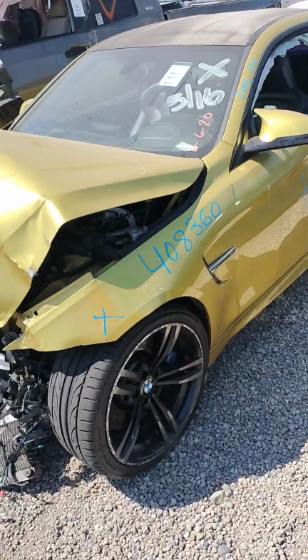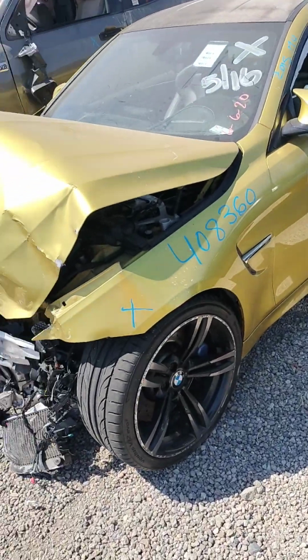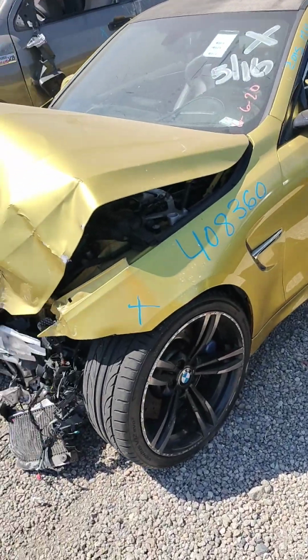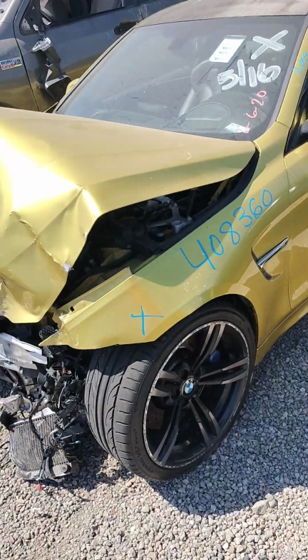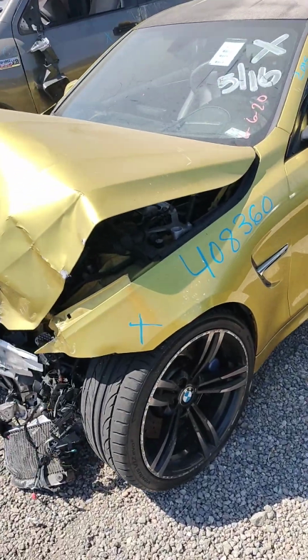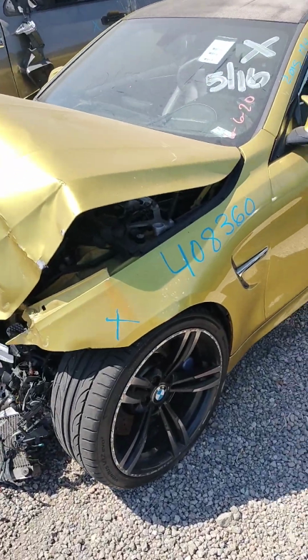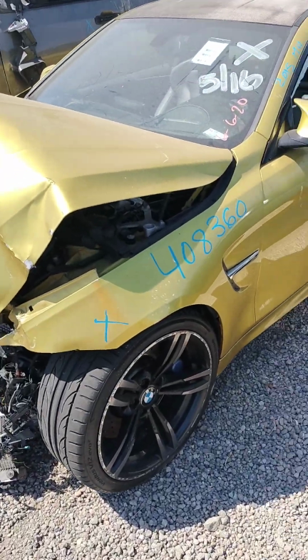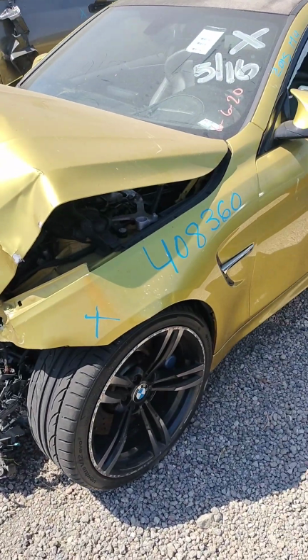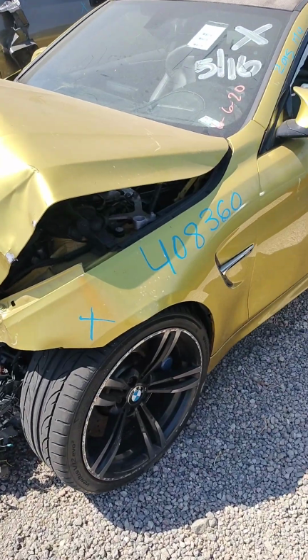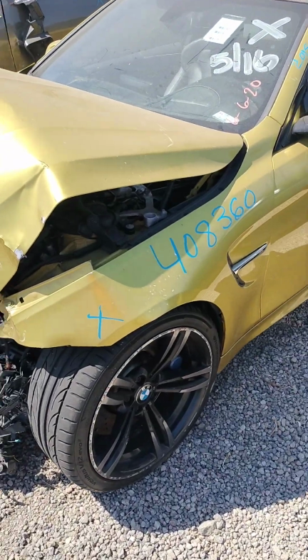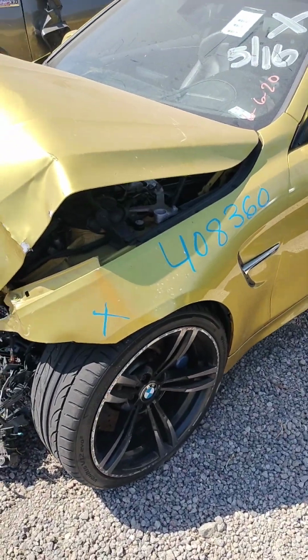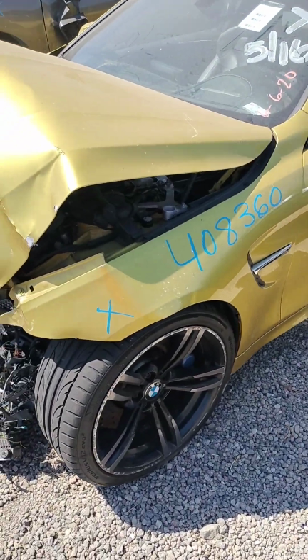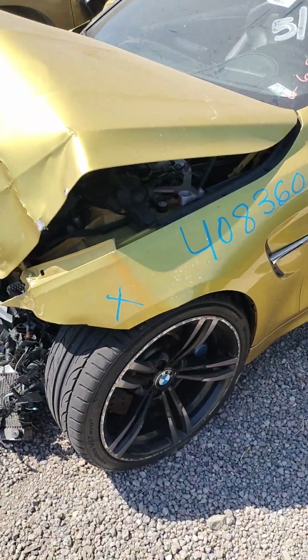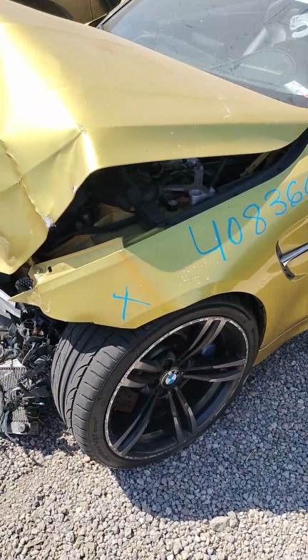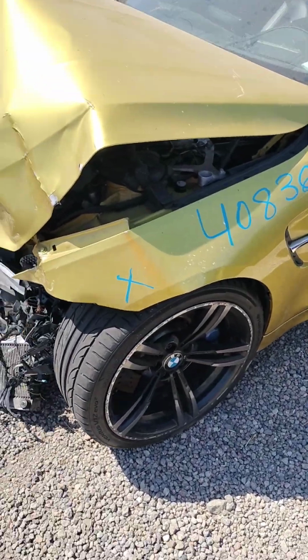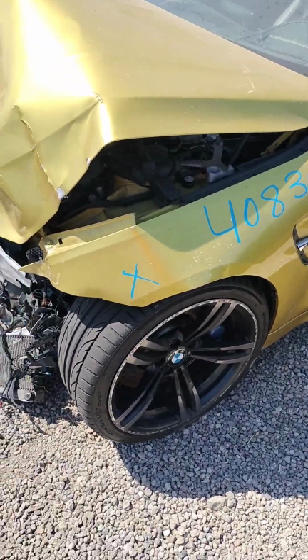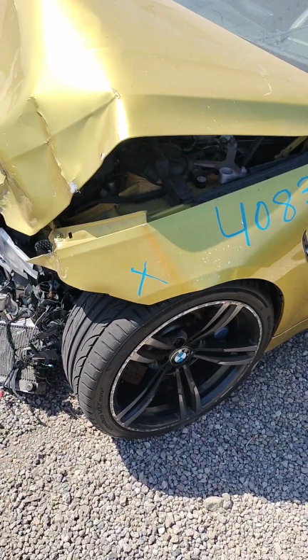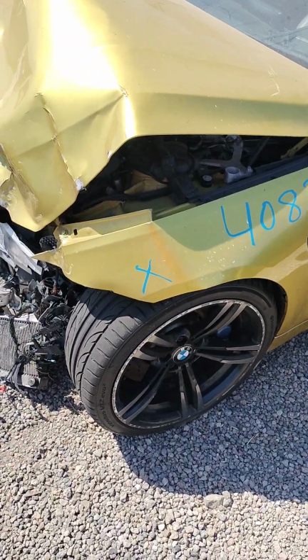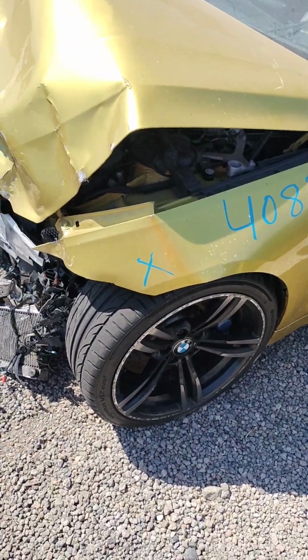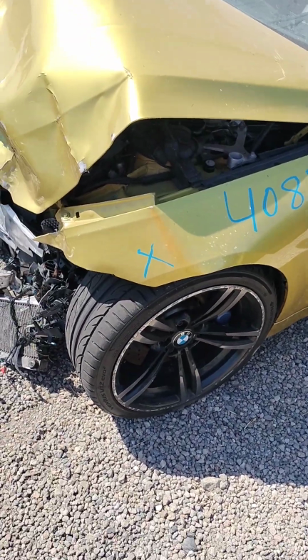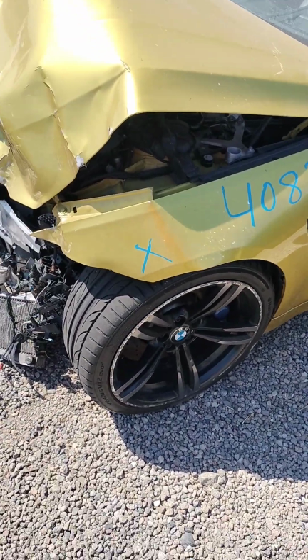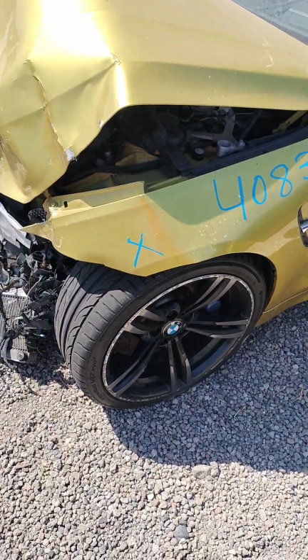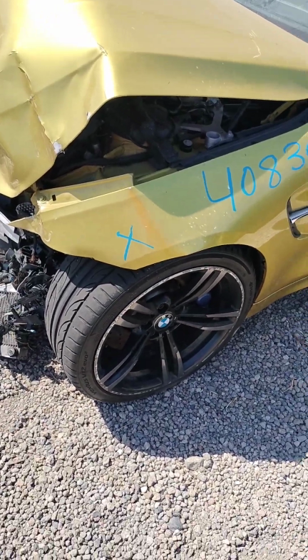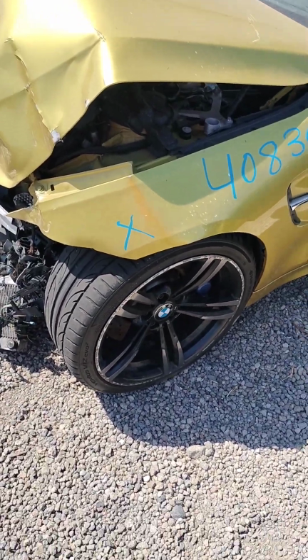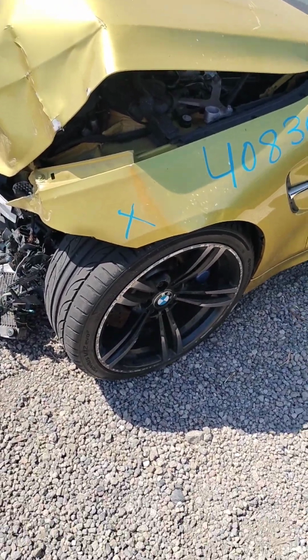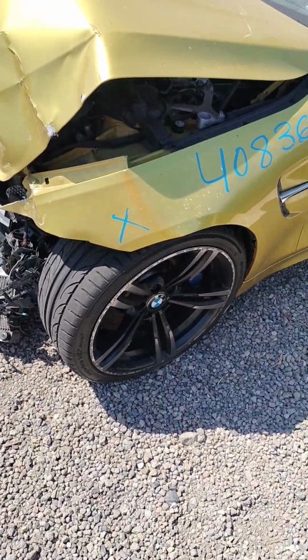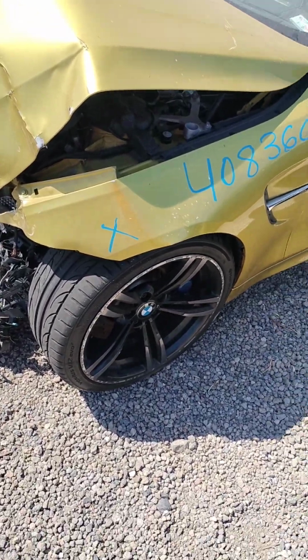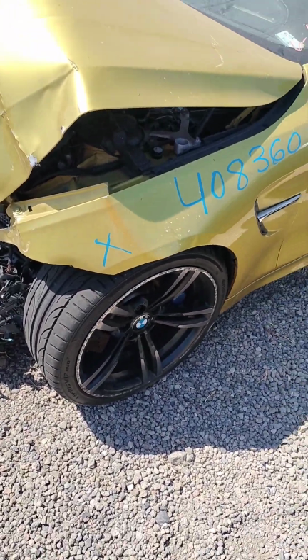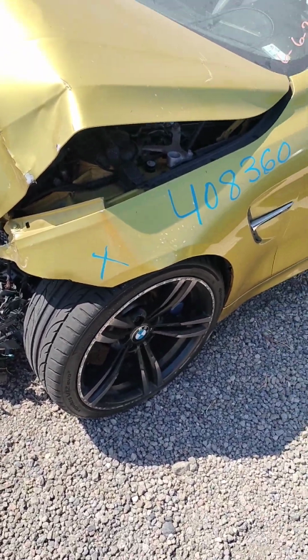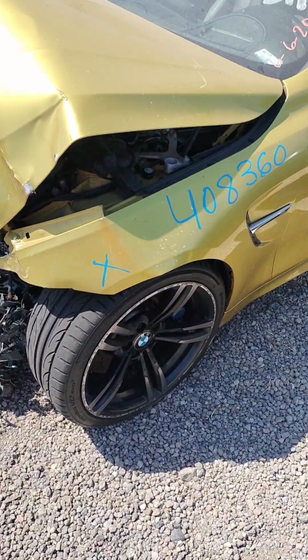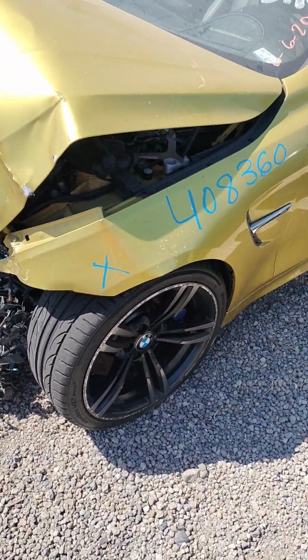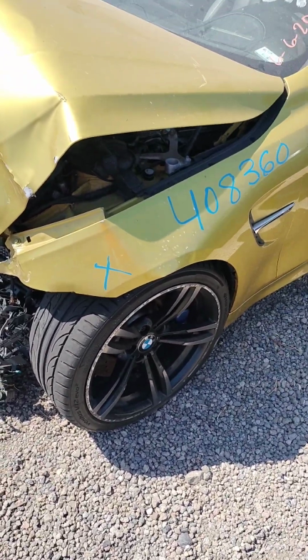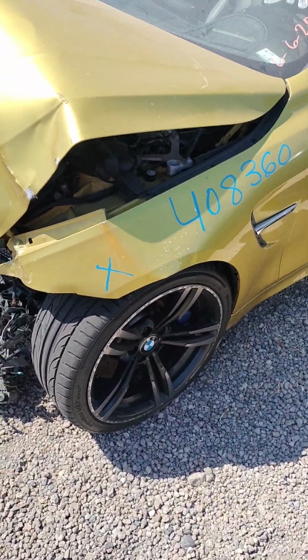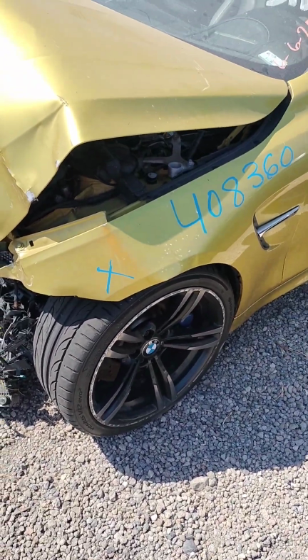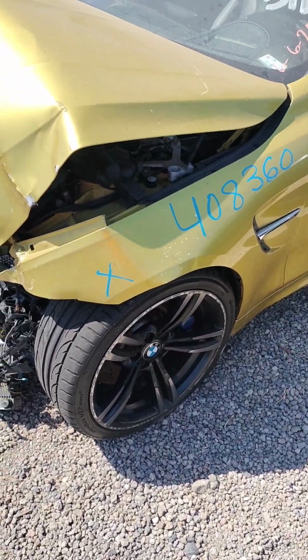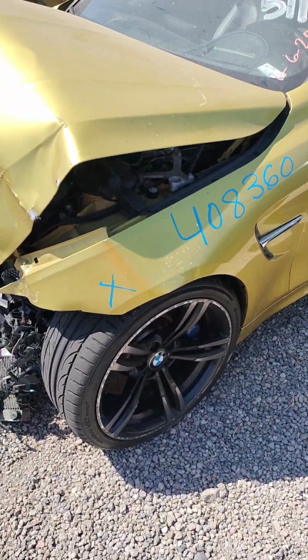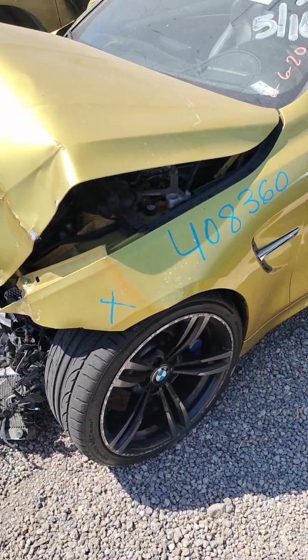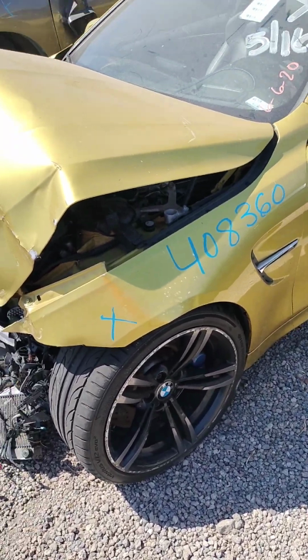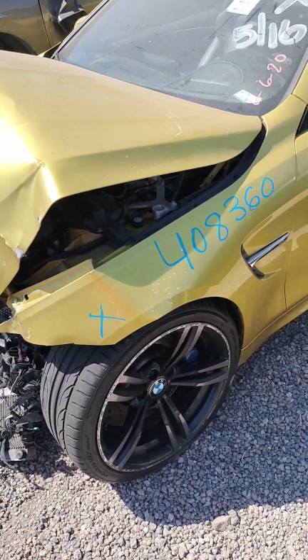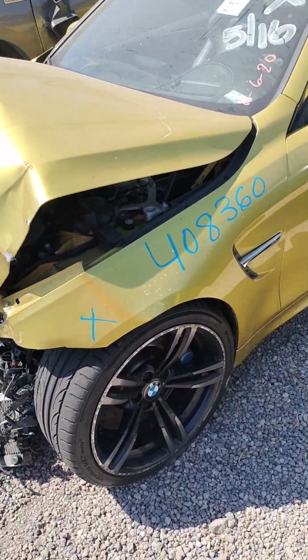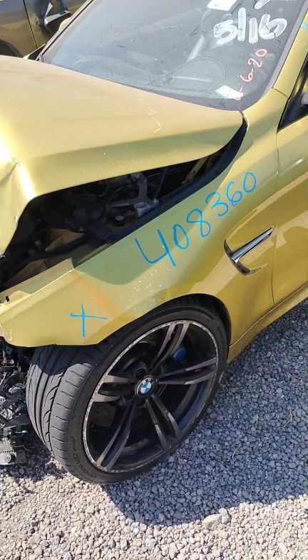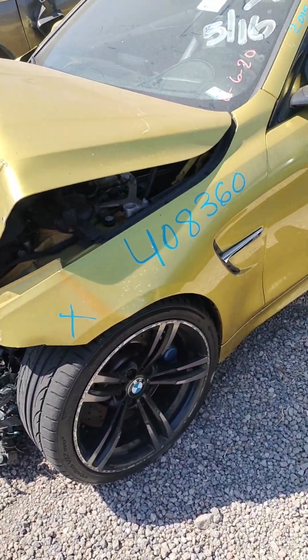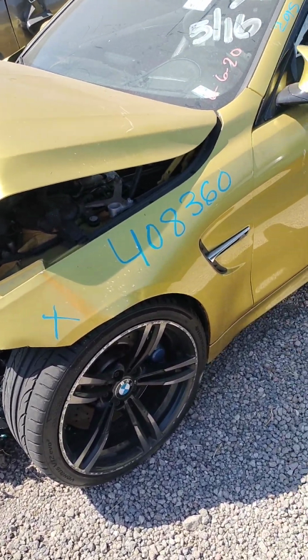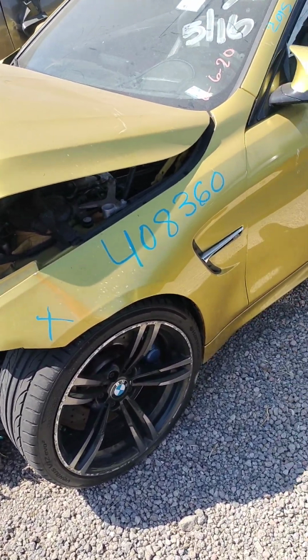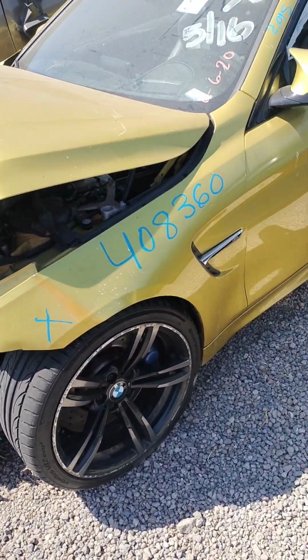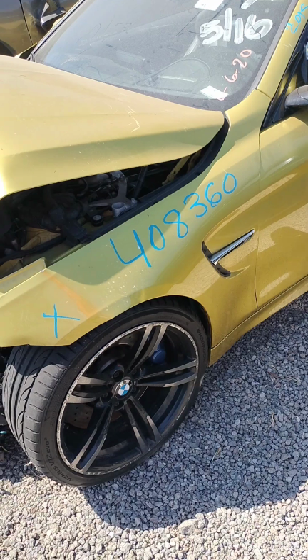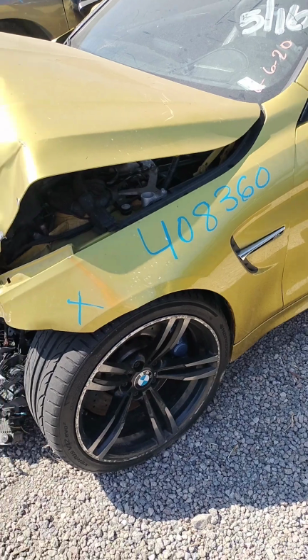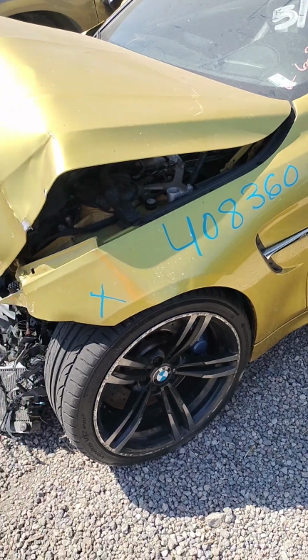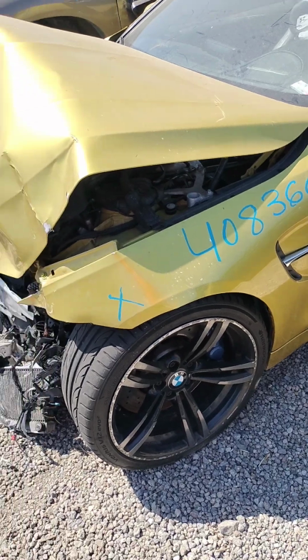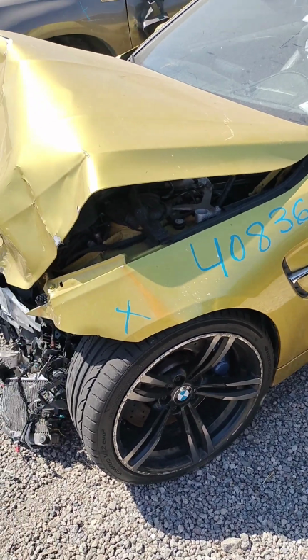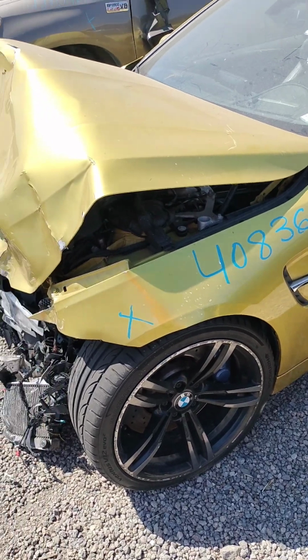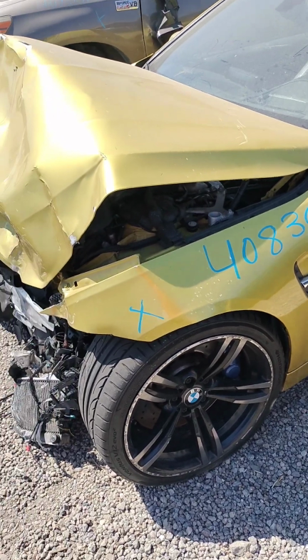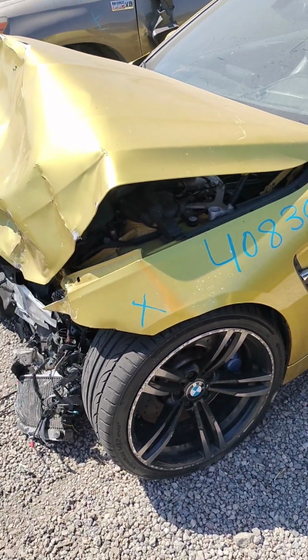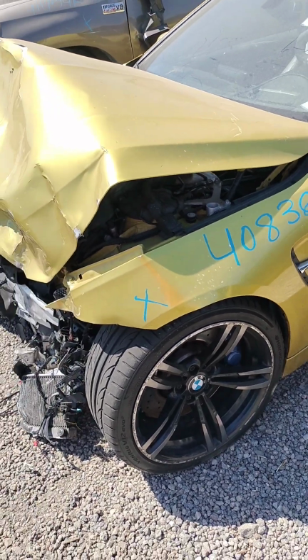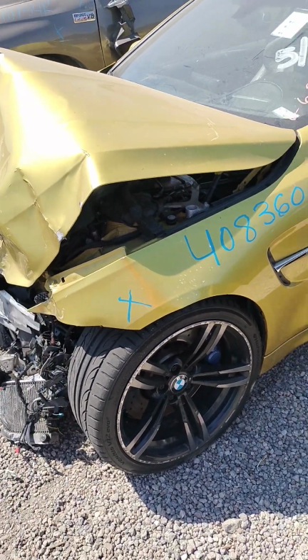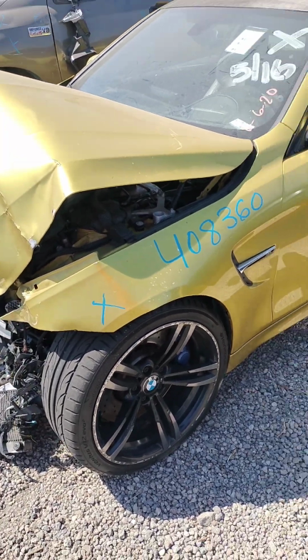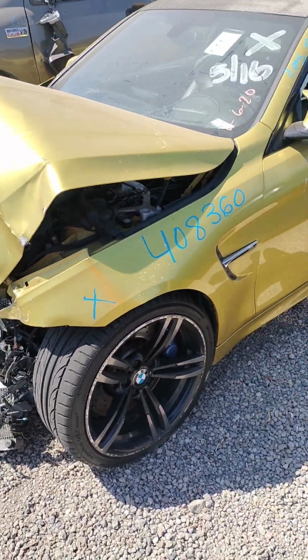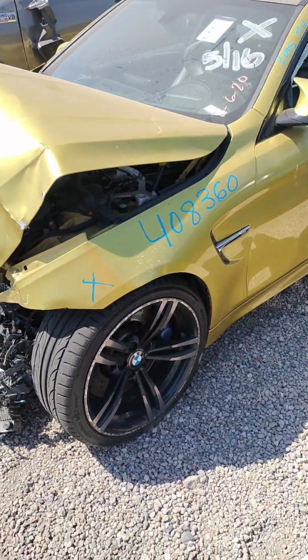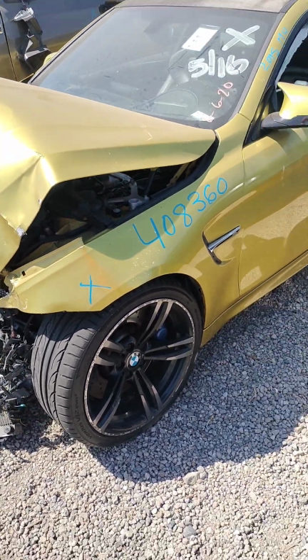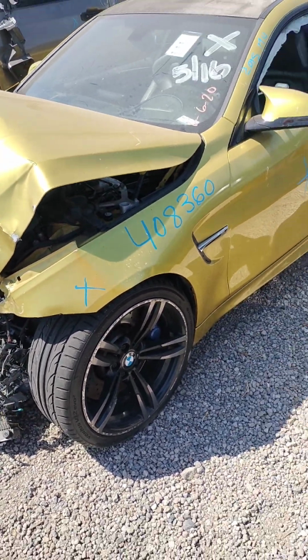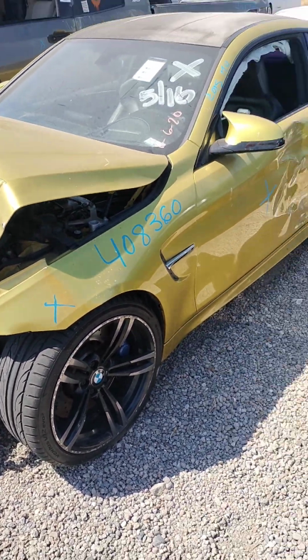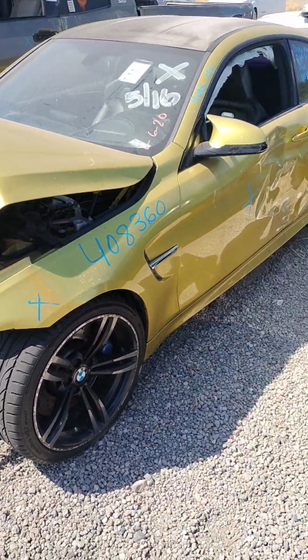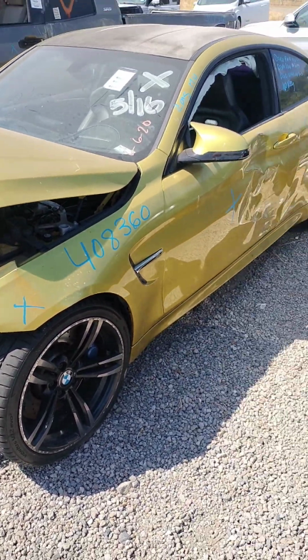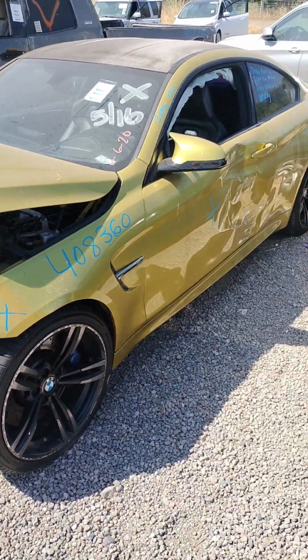Stock number 408-360. It's a 2015 BMW M4.